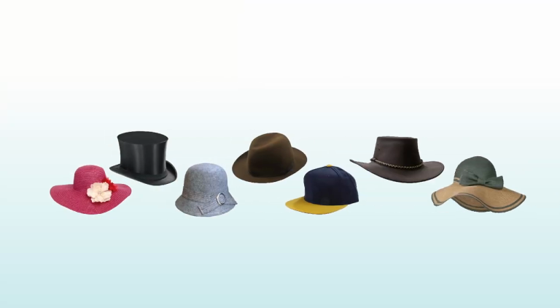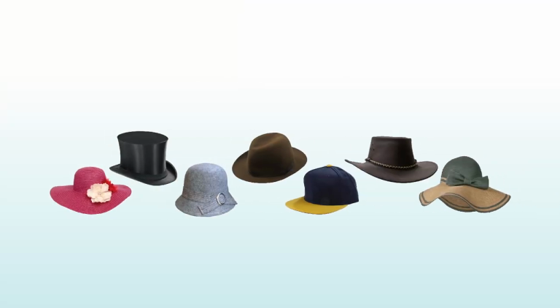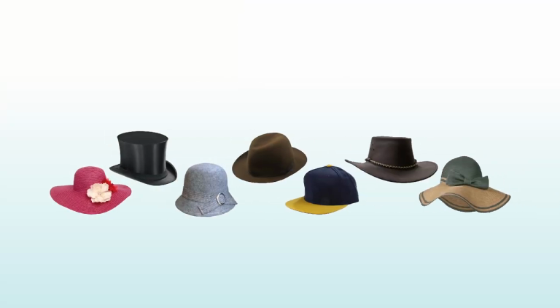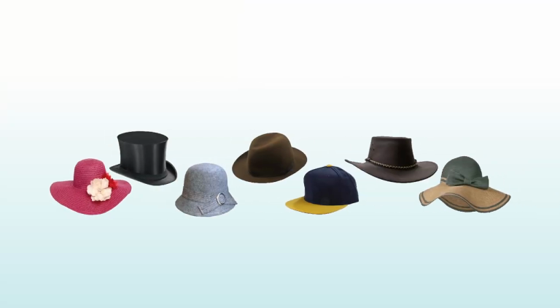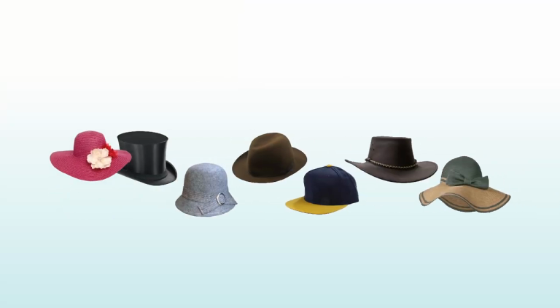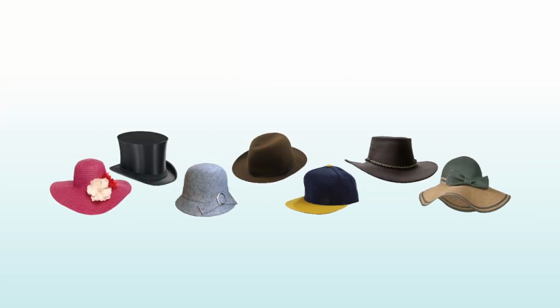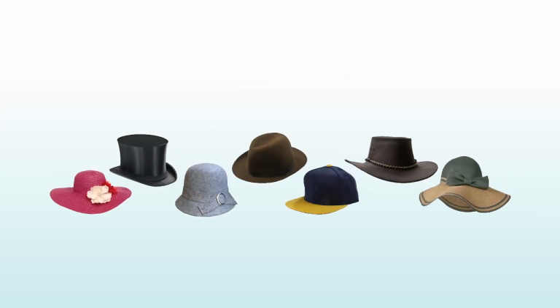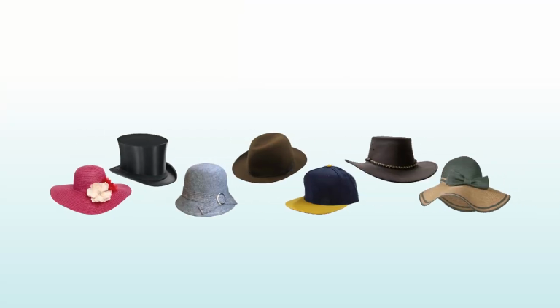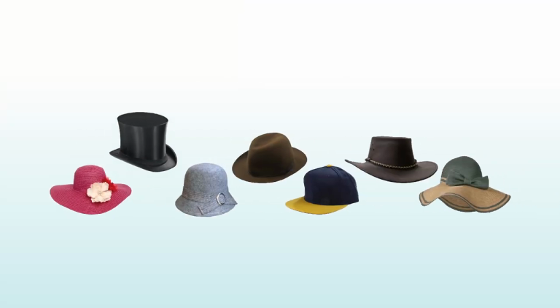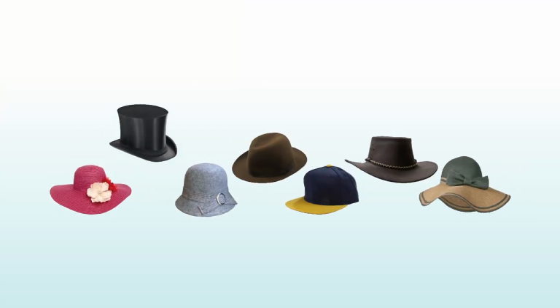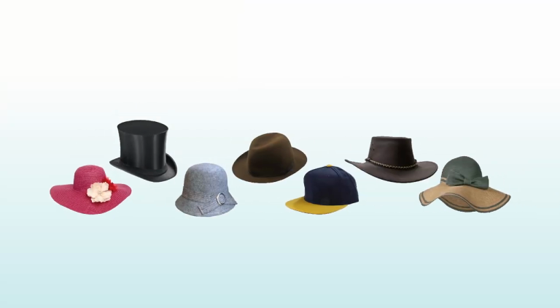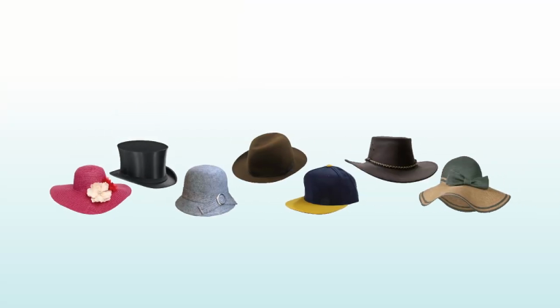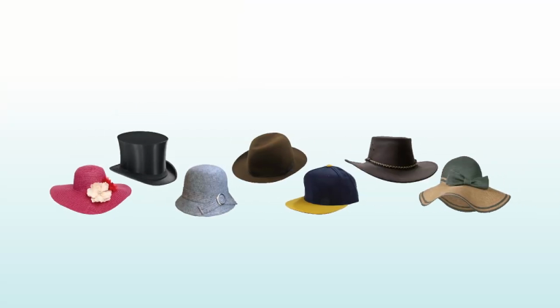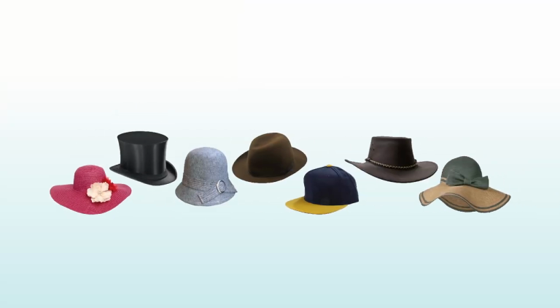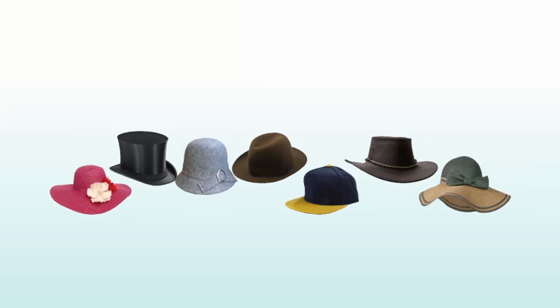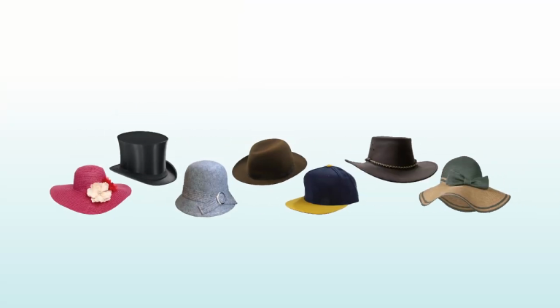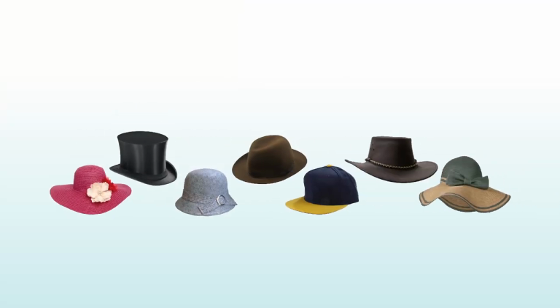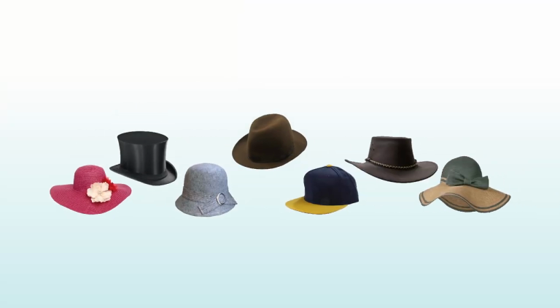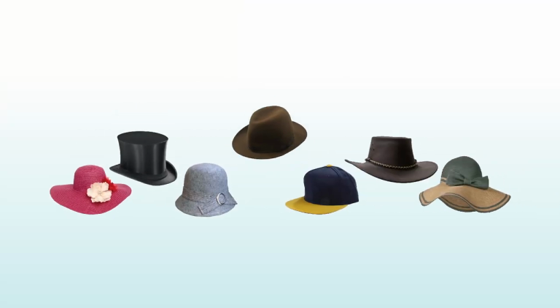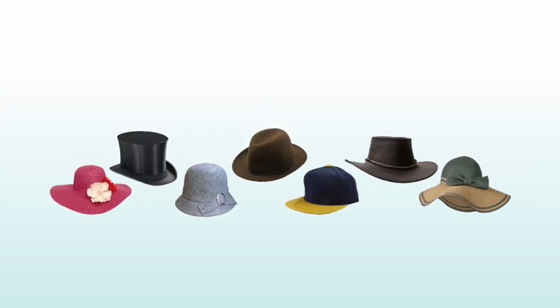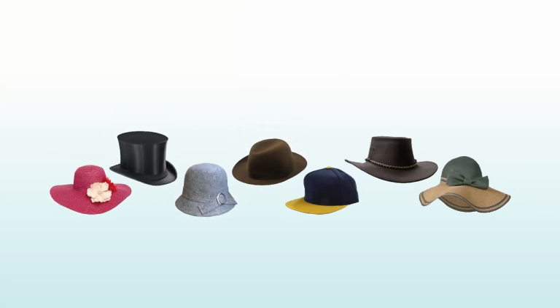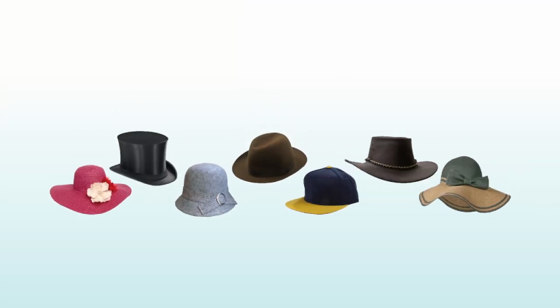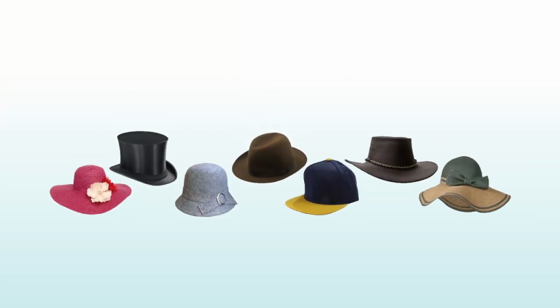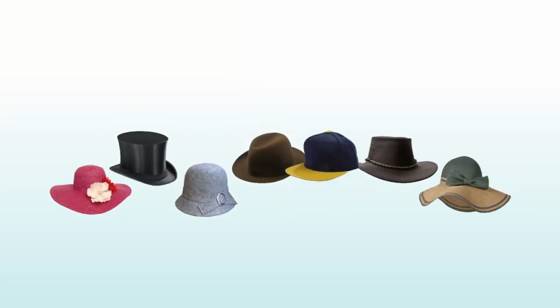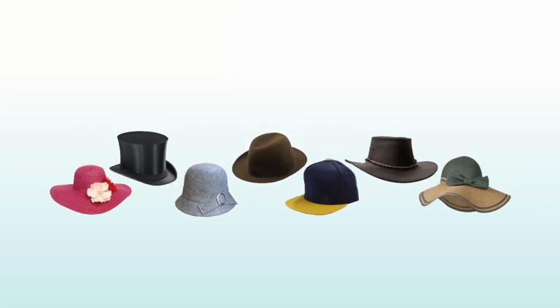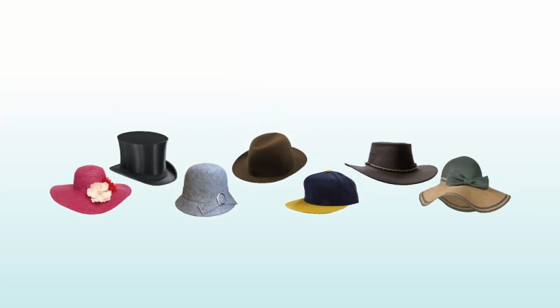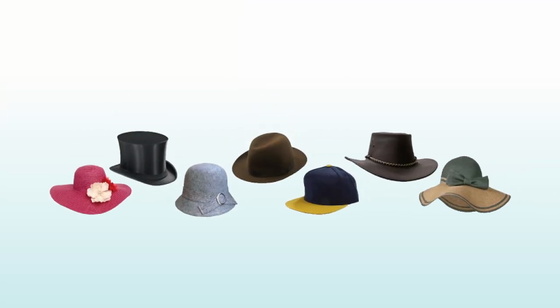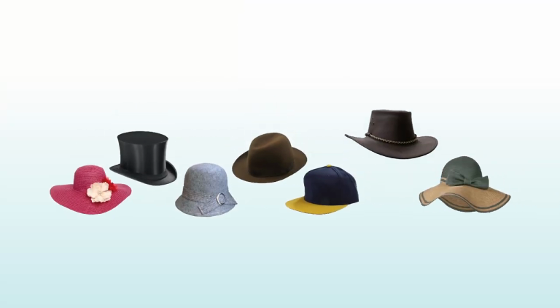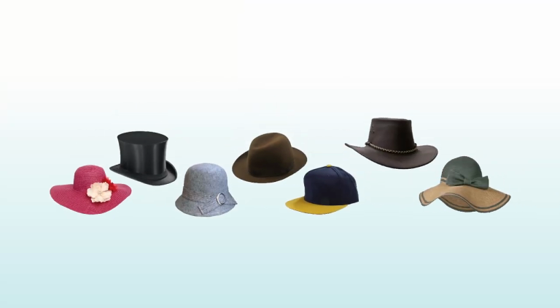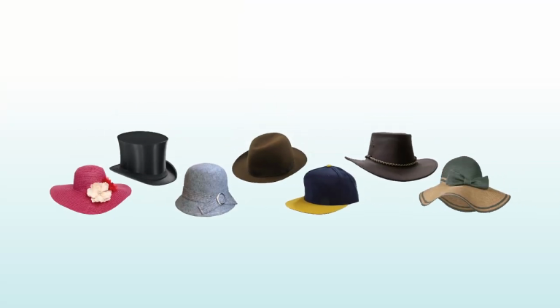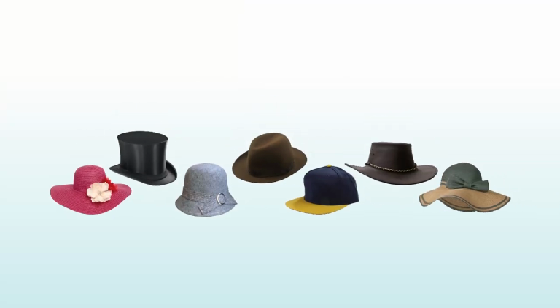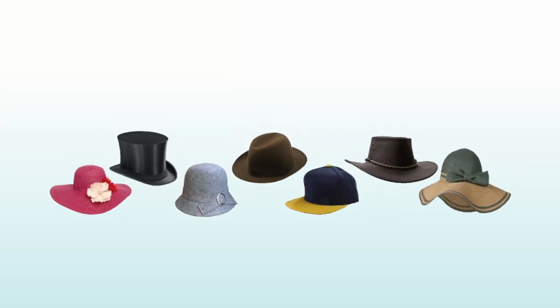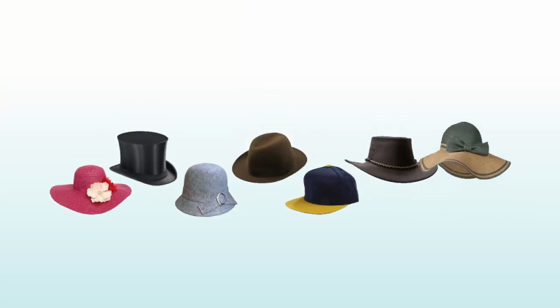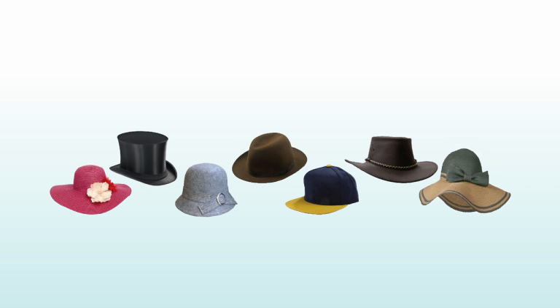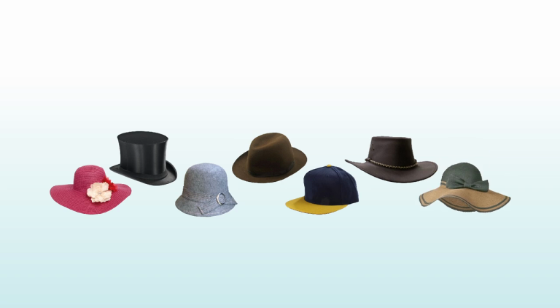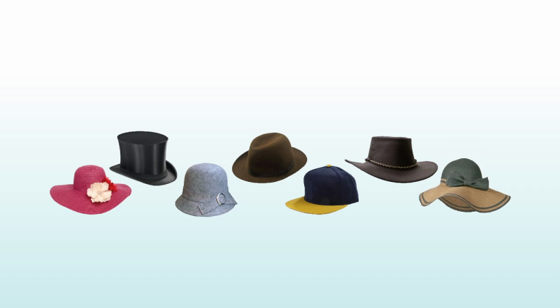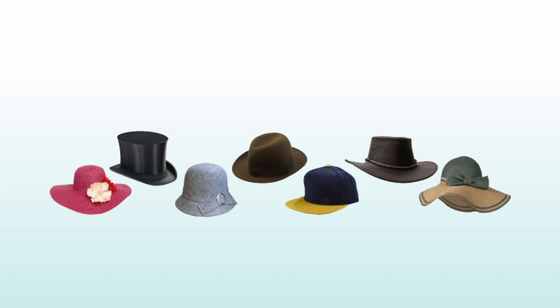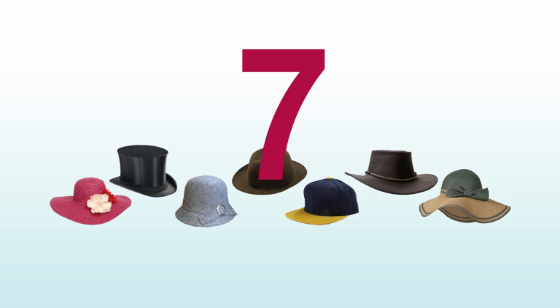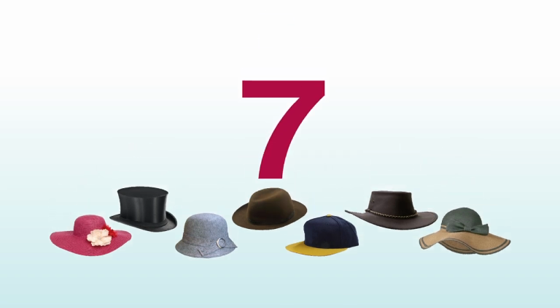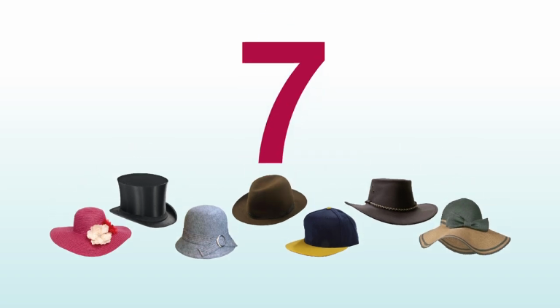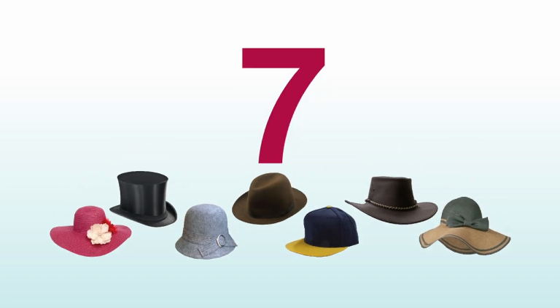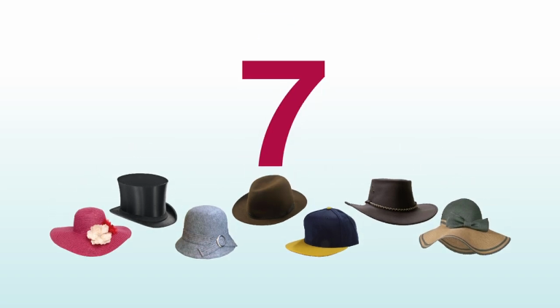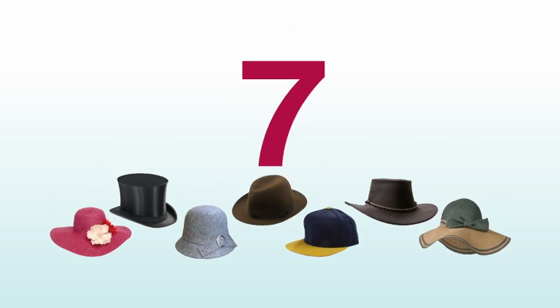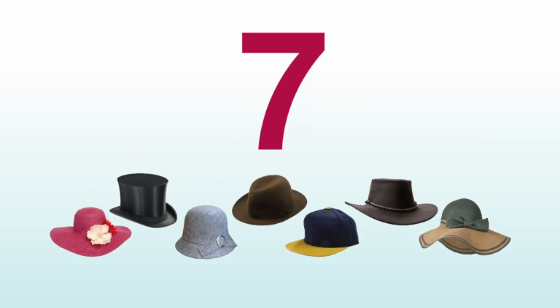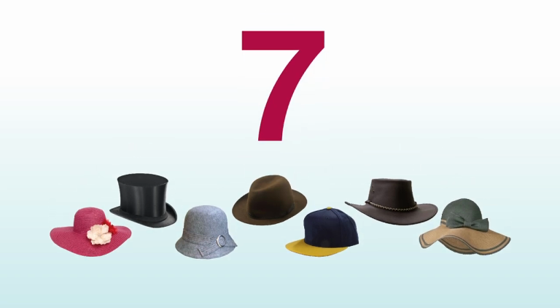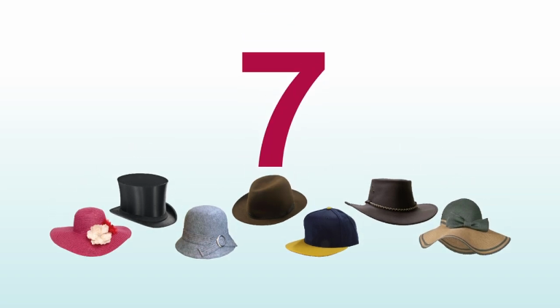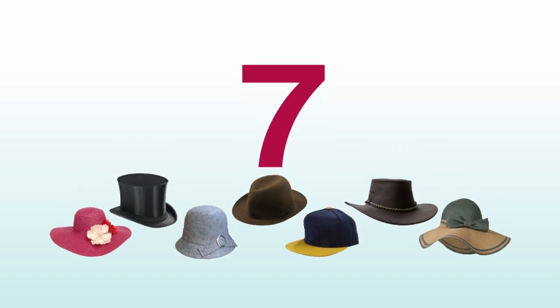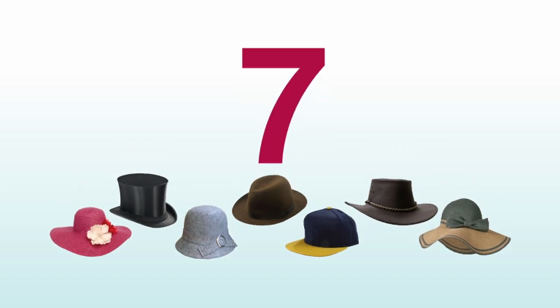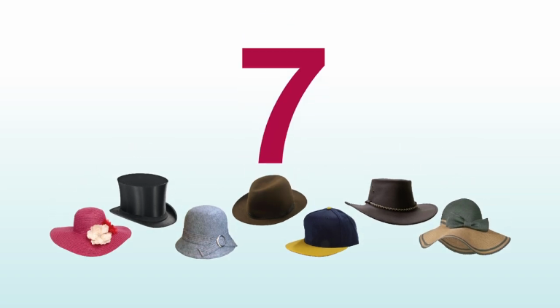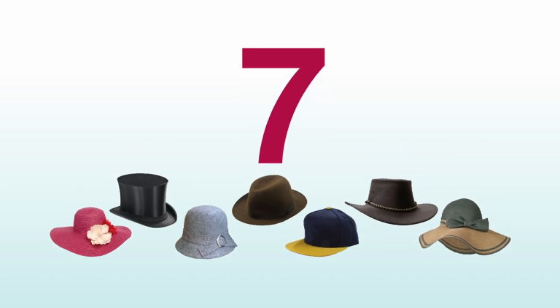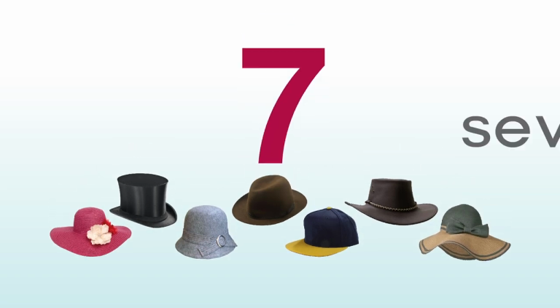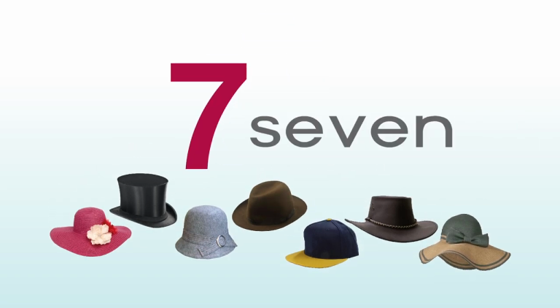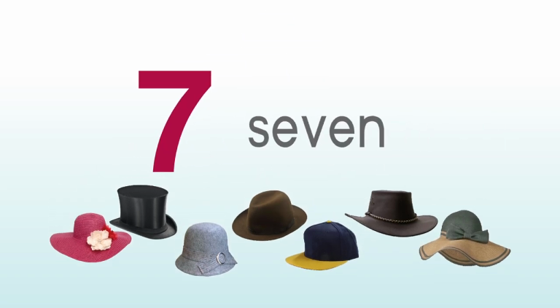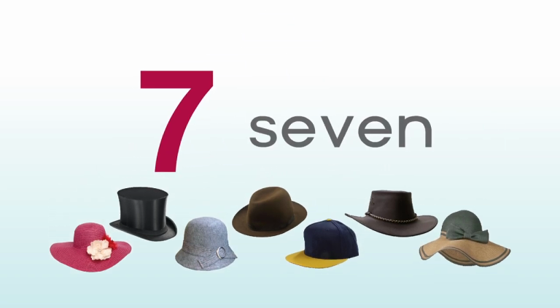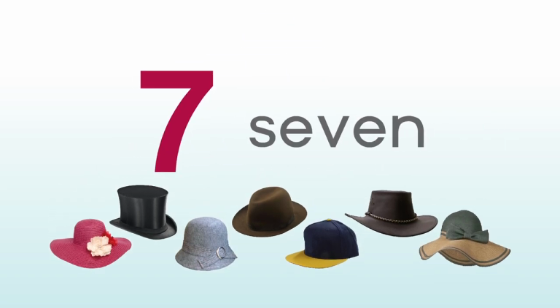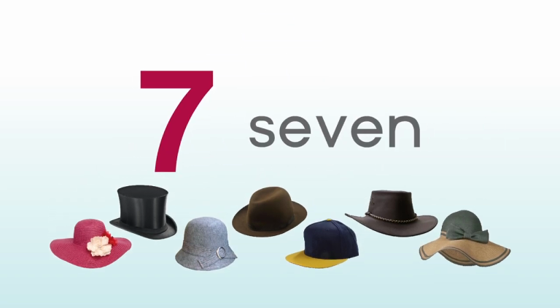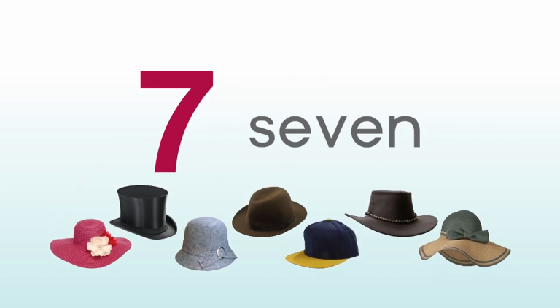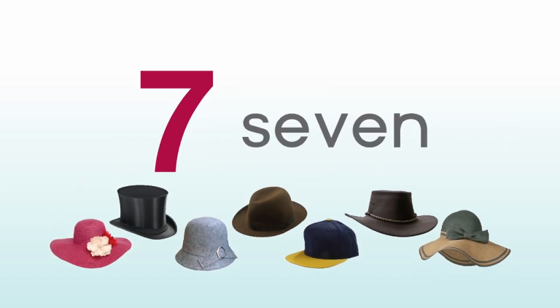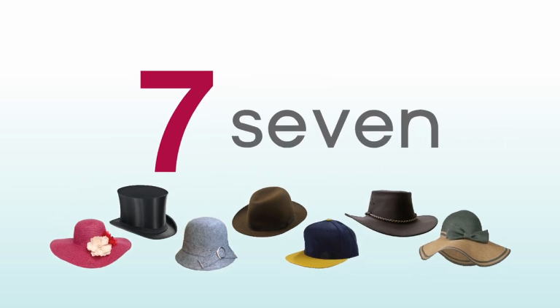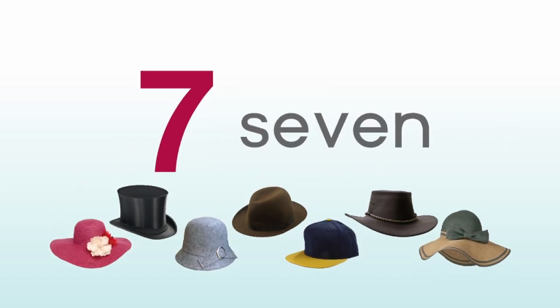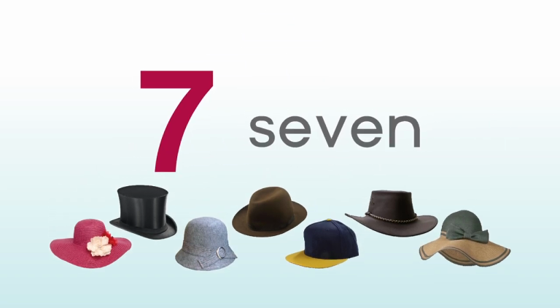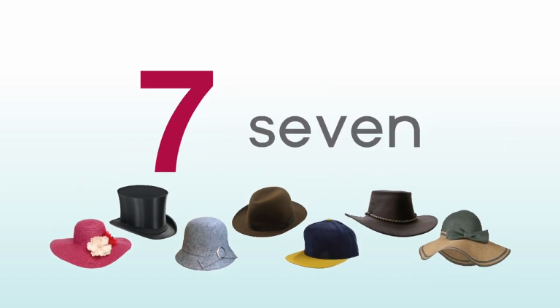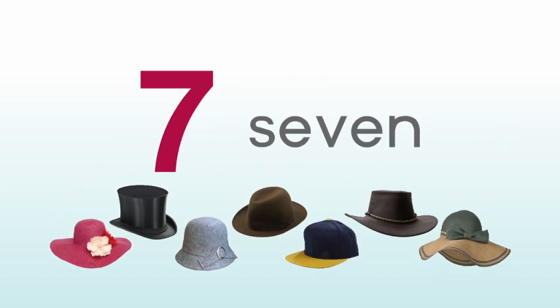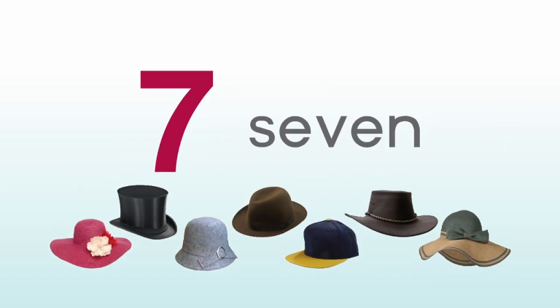One, two, three, four, five, six, seven — seven hats.